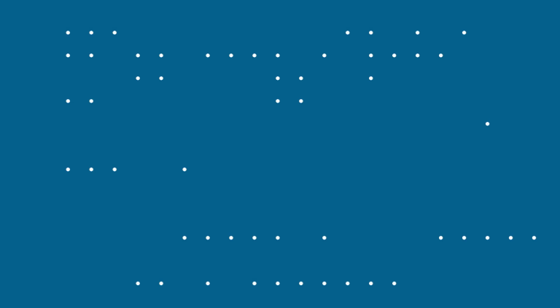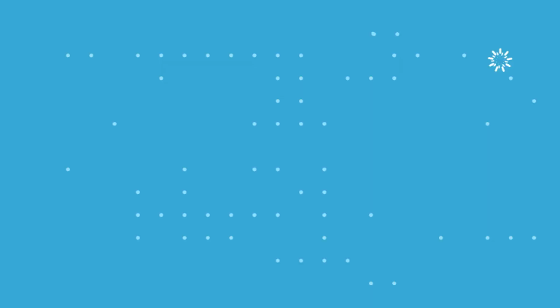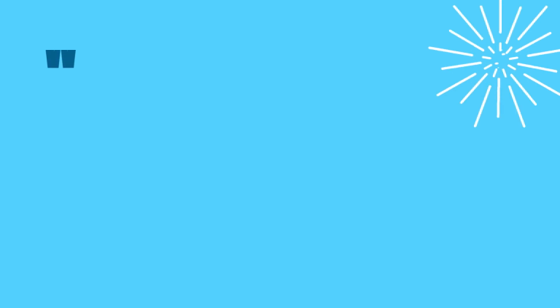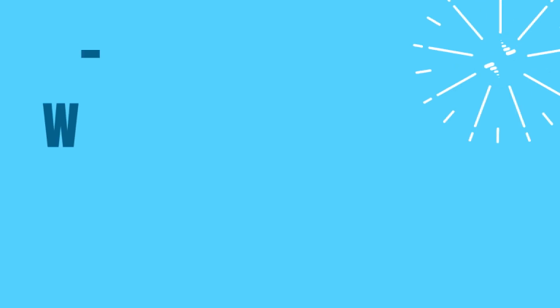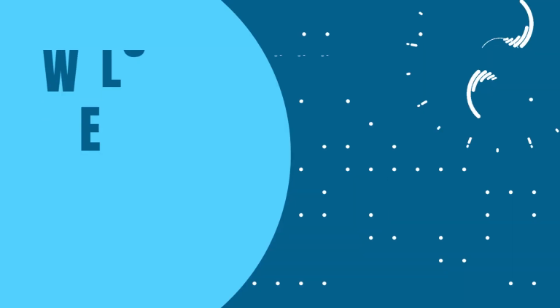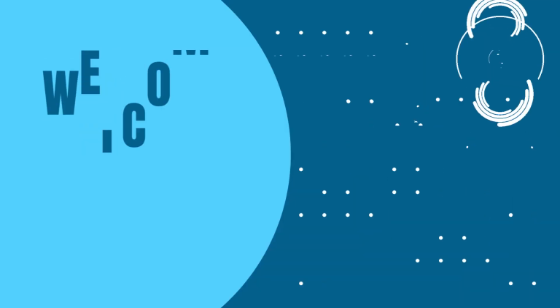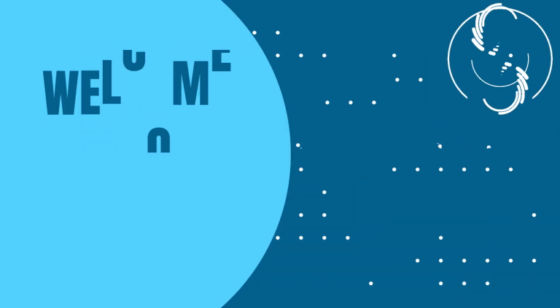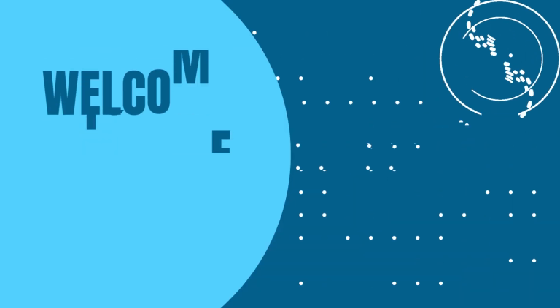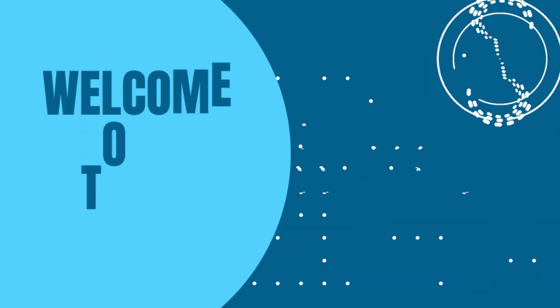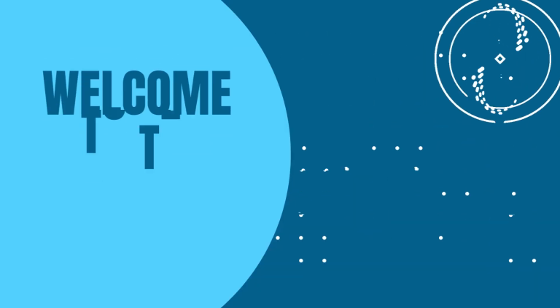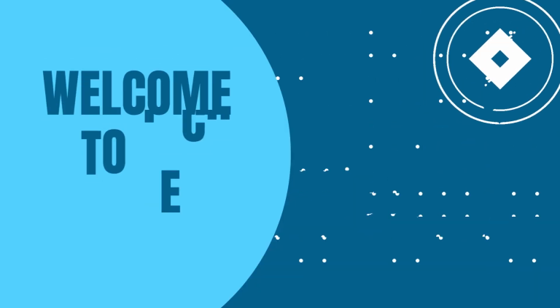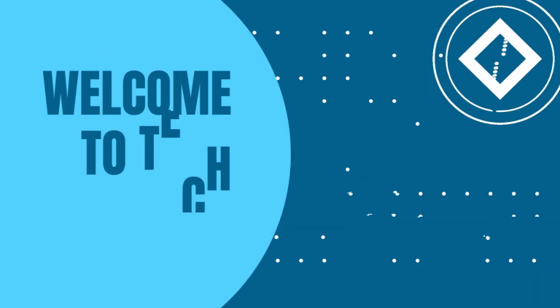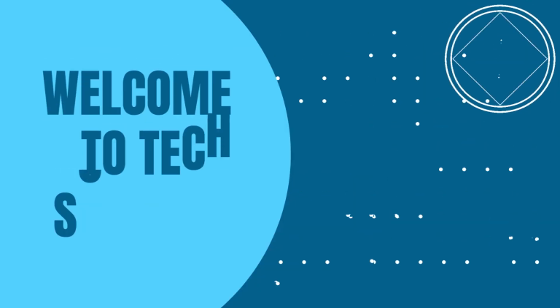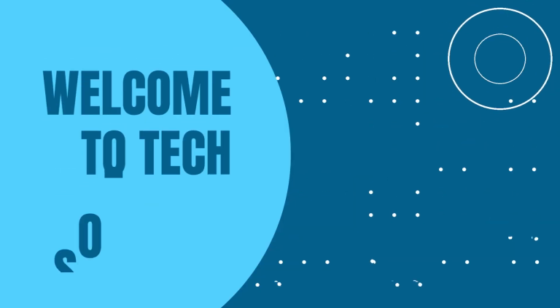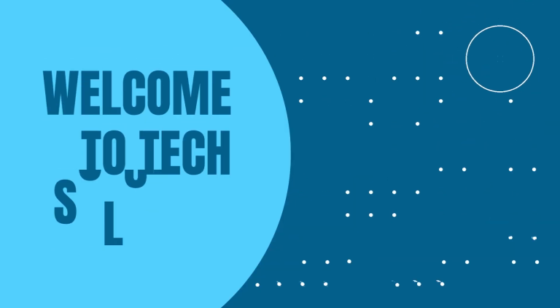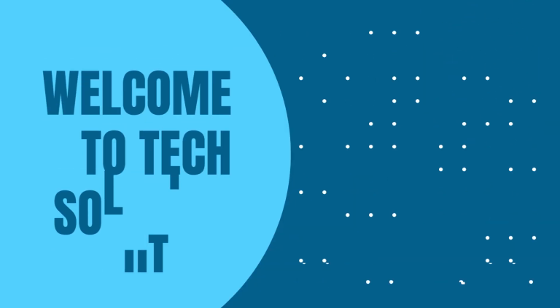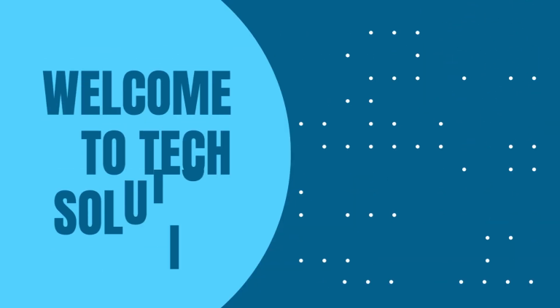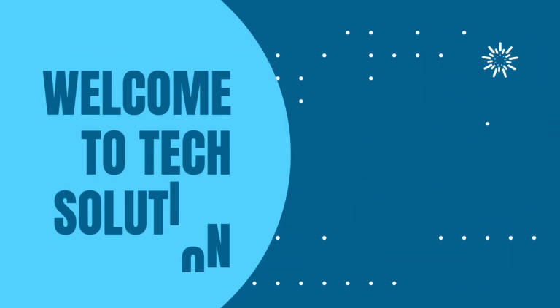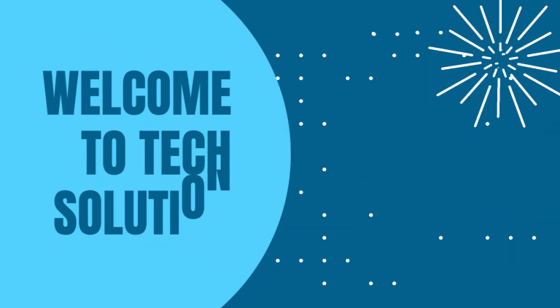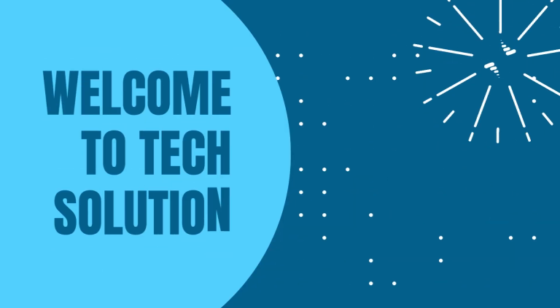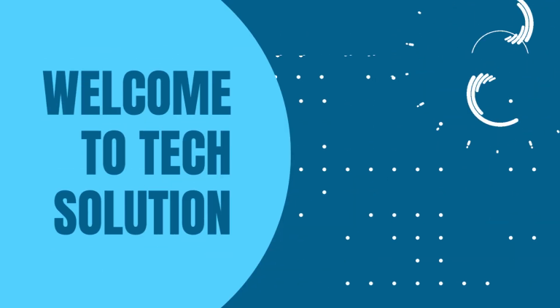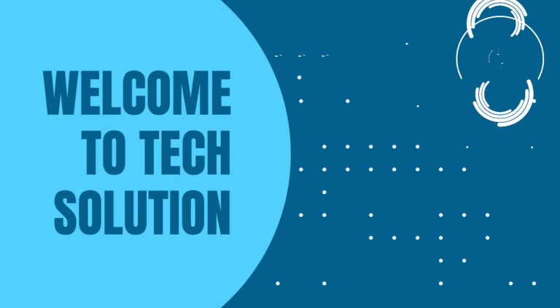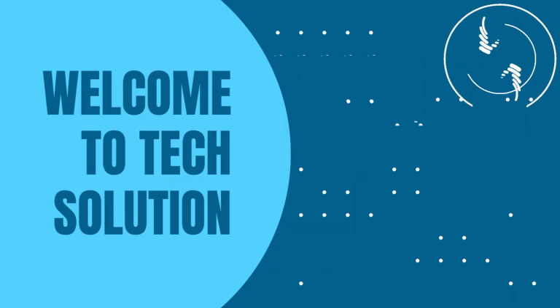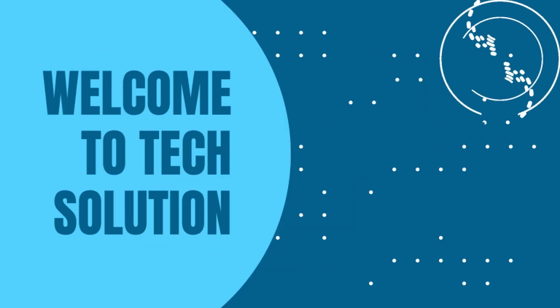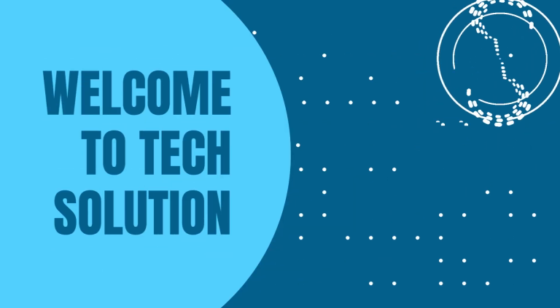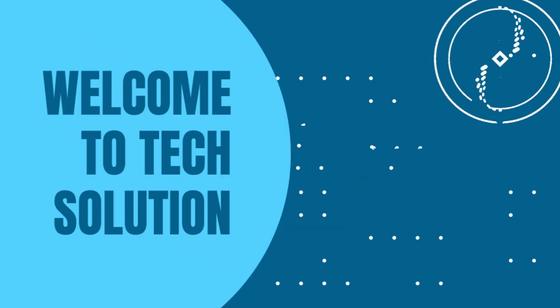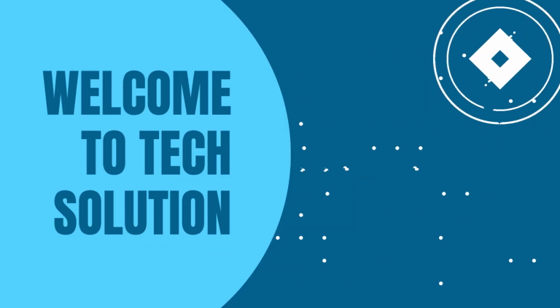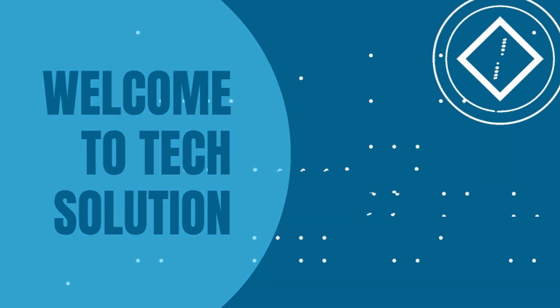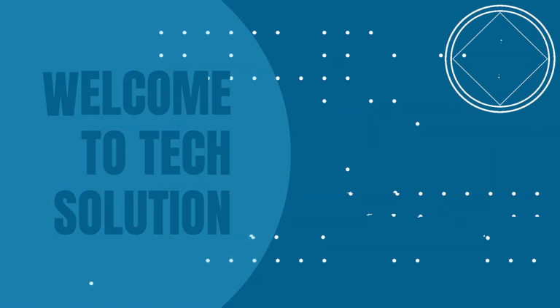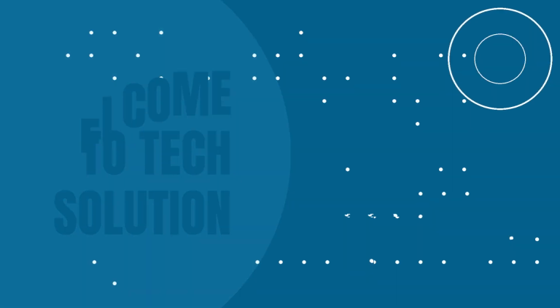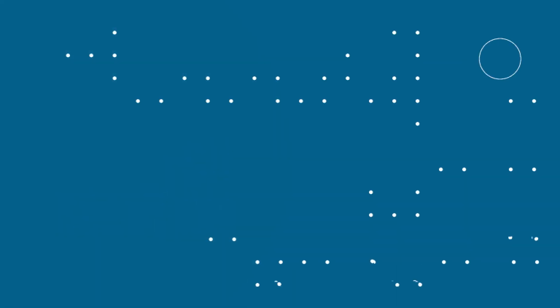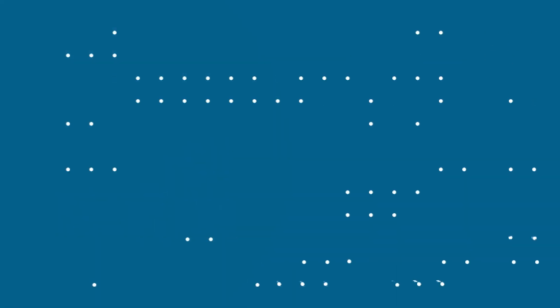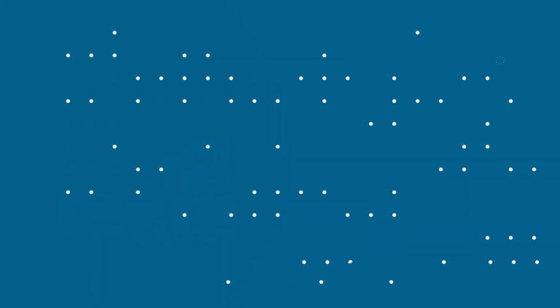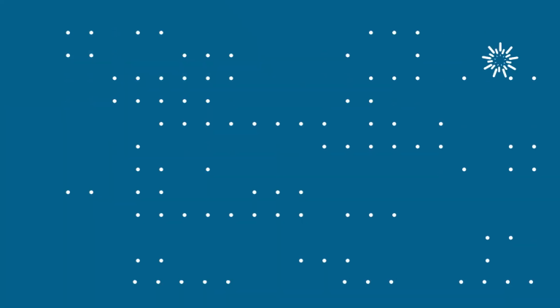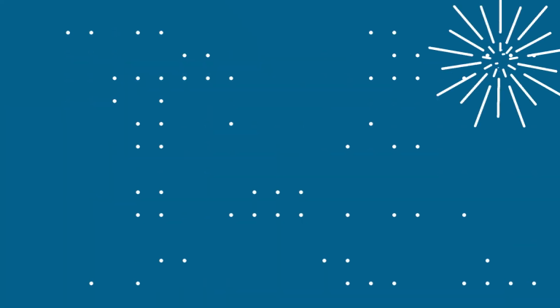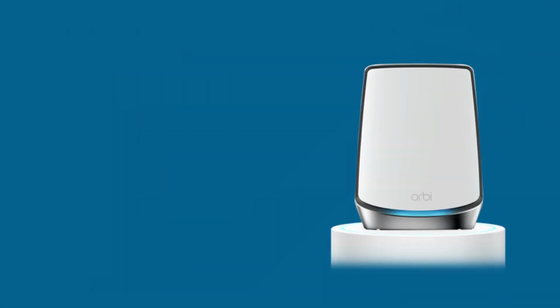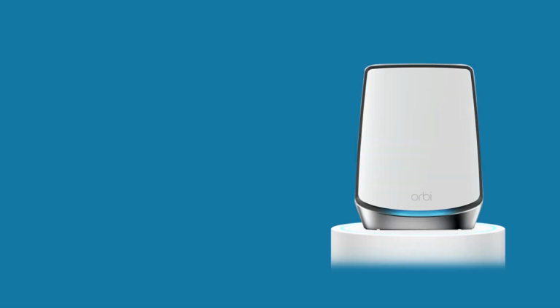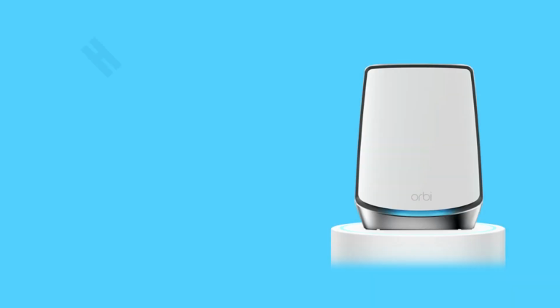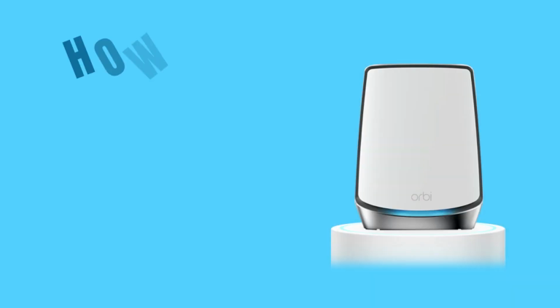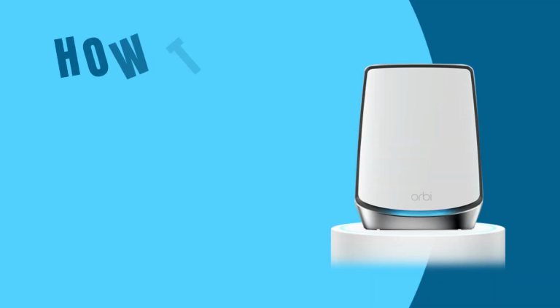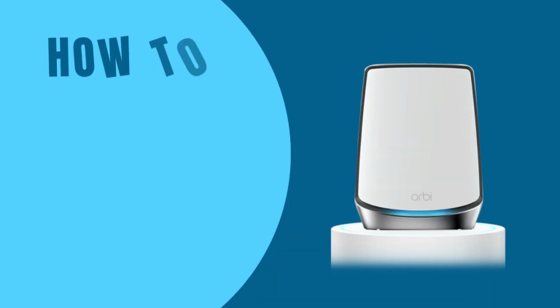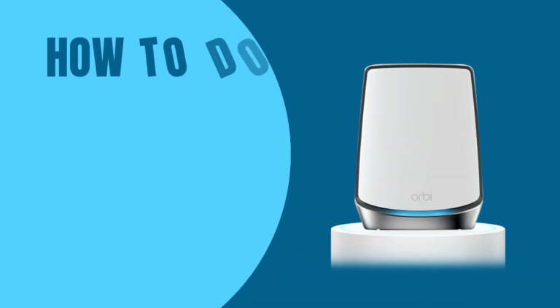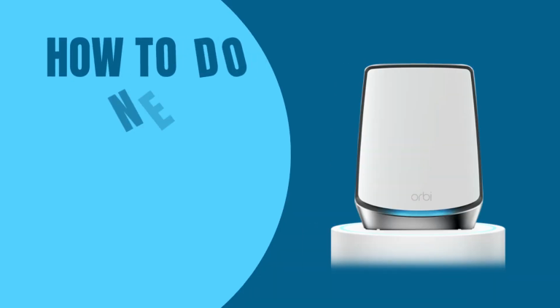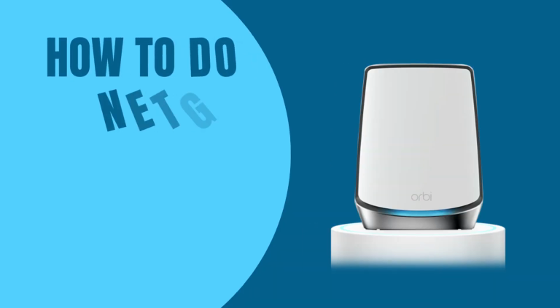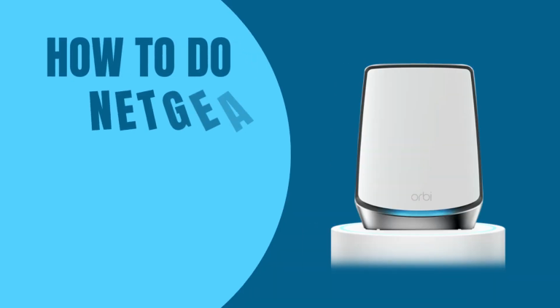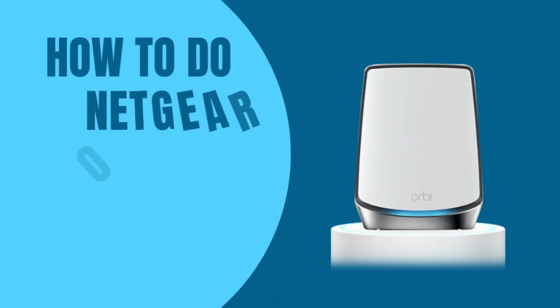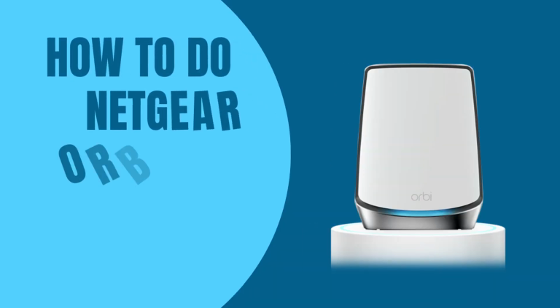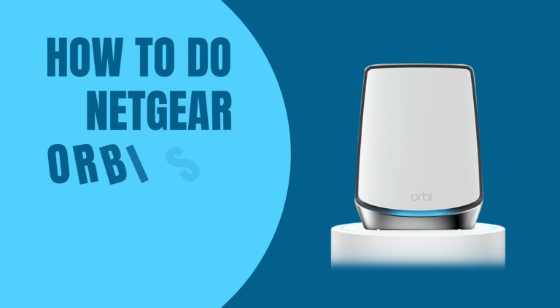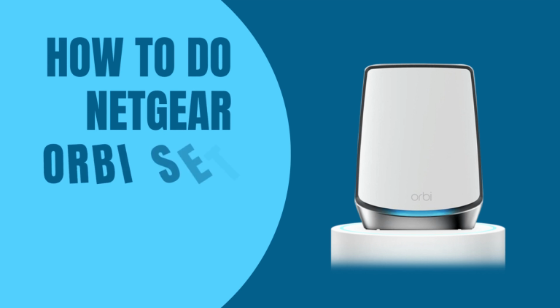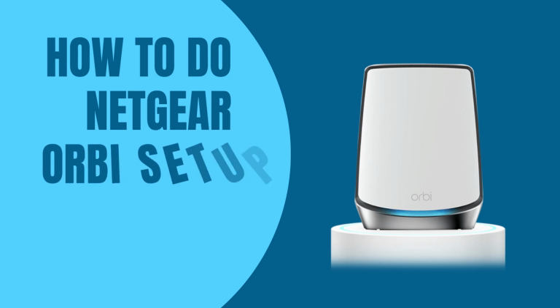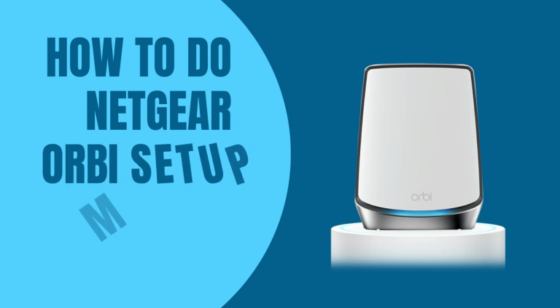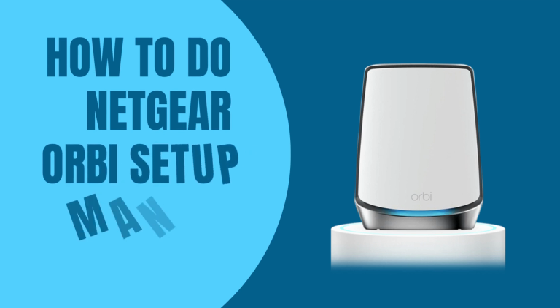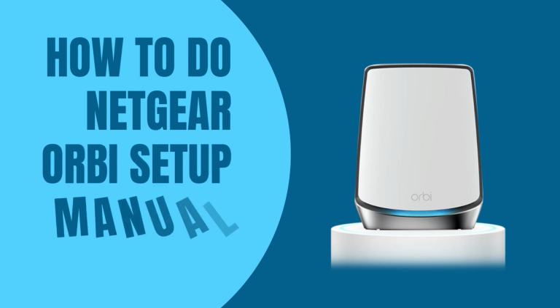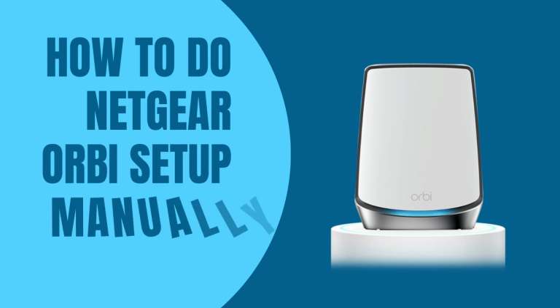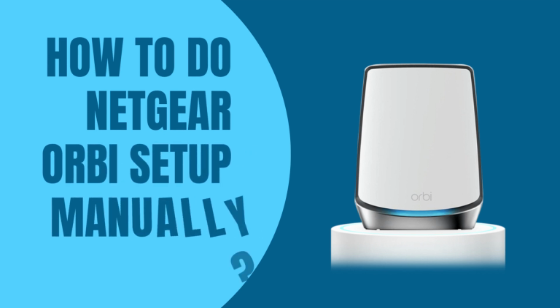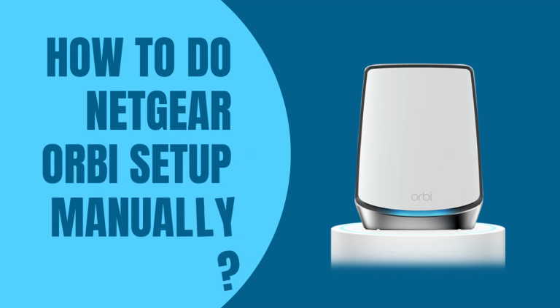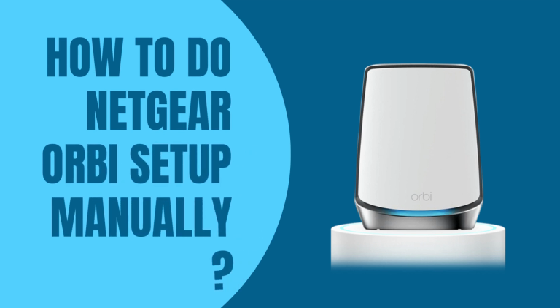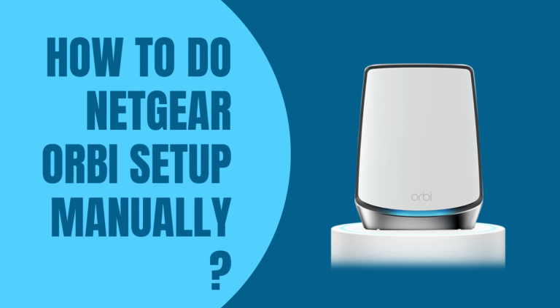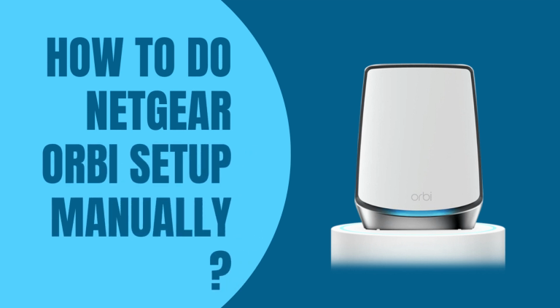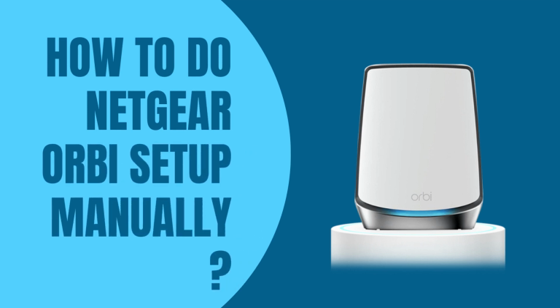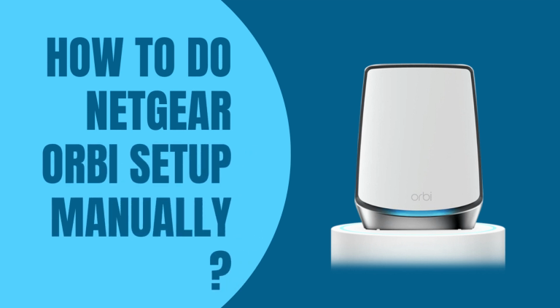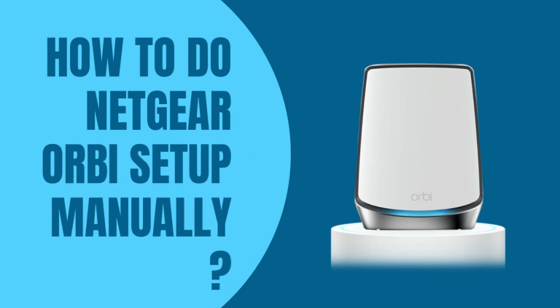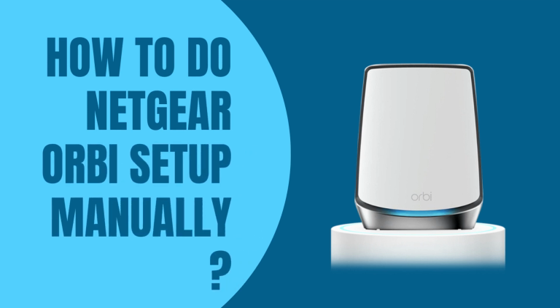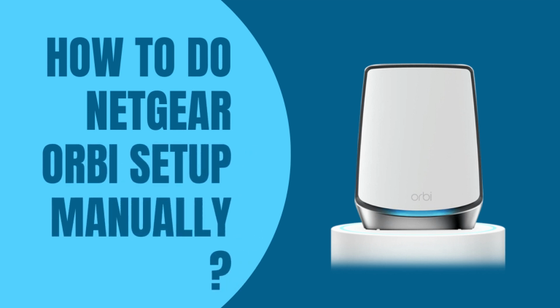Welcome to TechSolution! How to do Netgear Orbi Setup Manually.